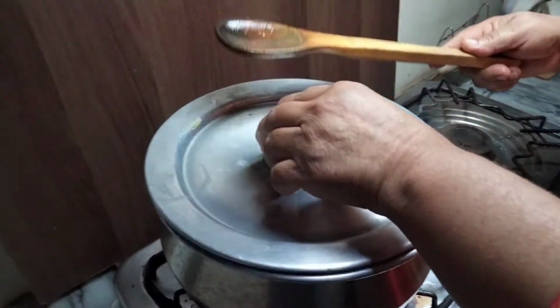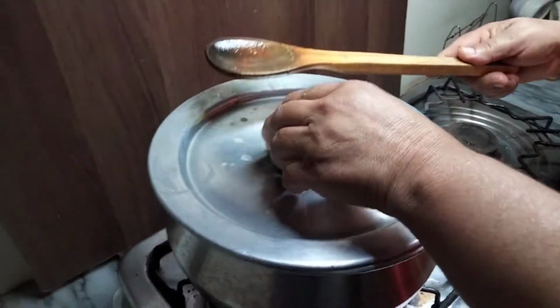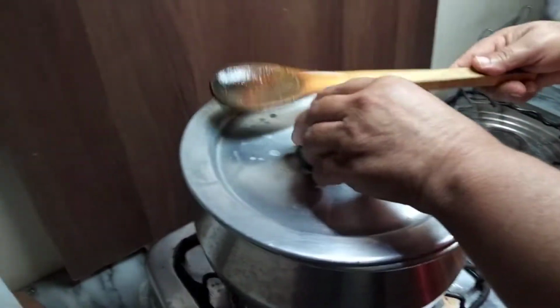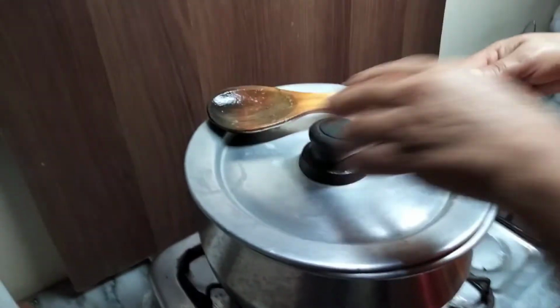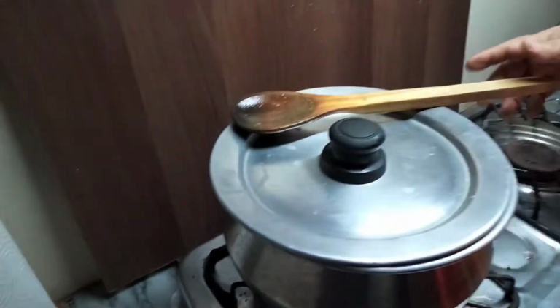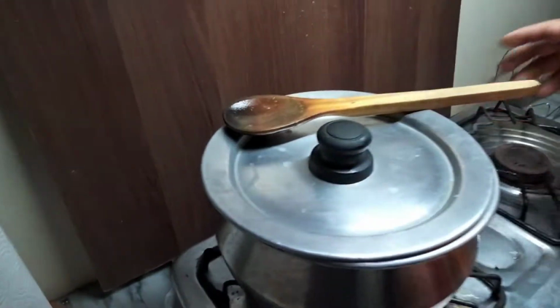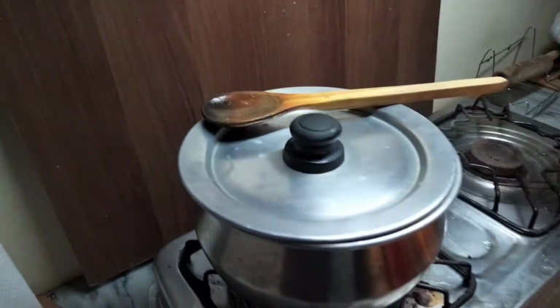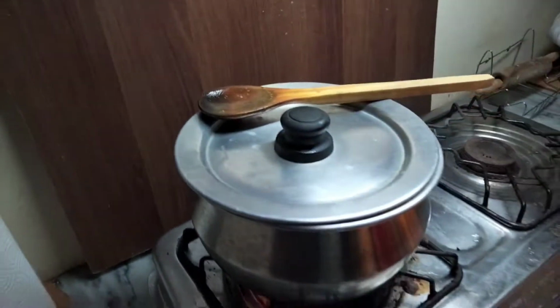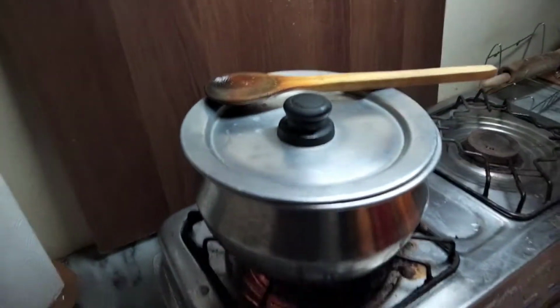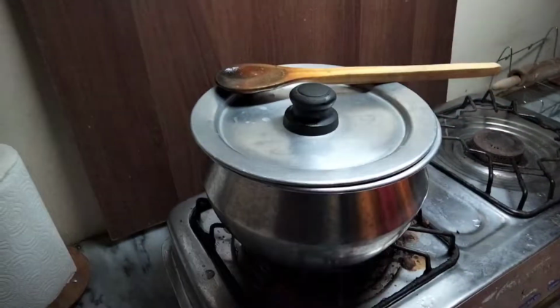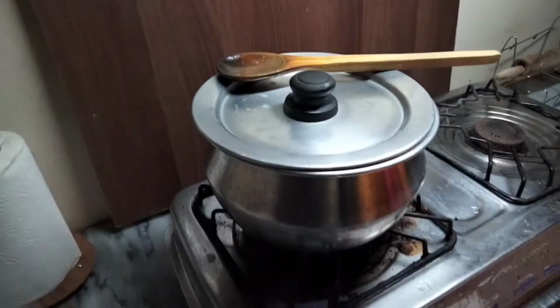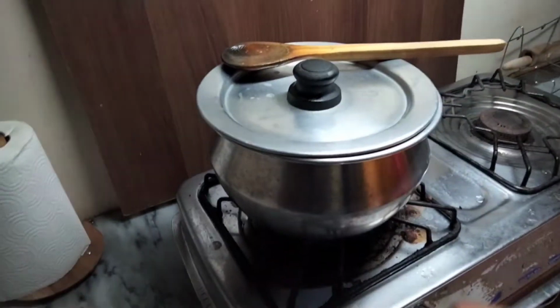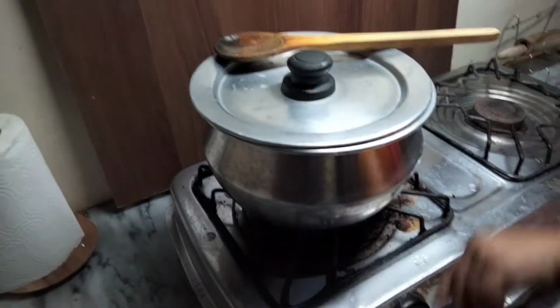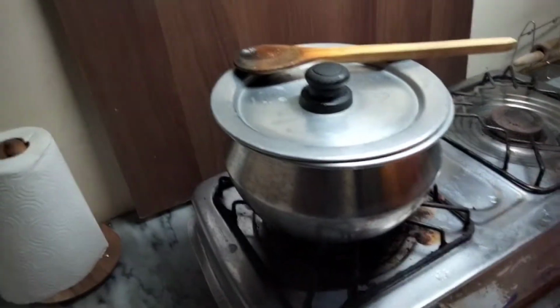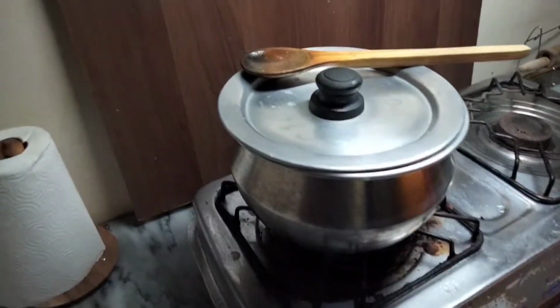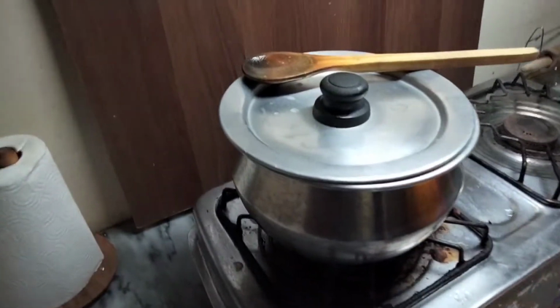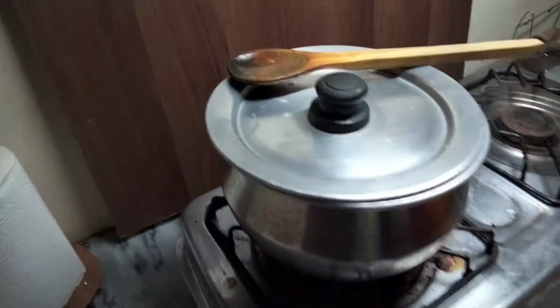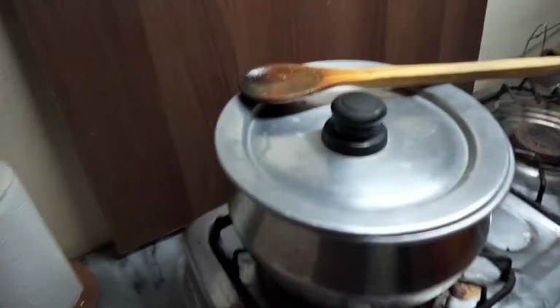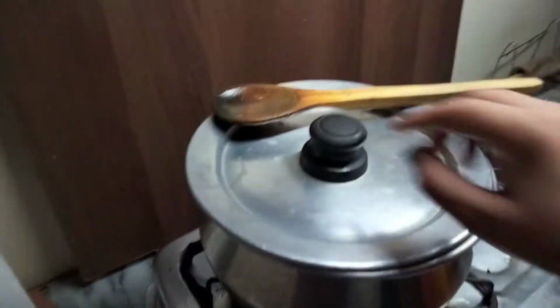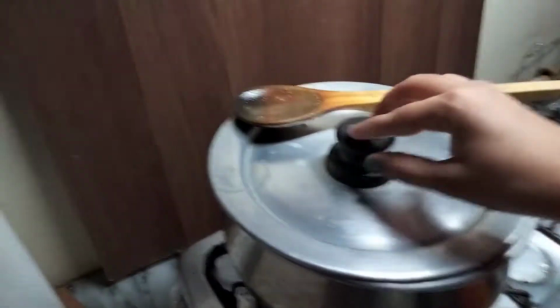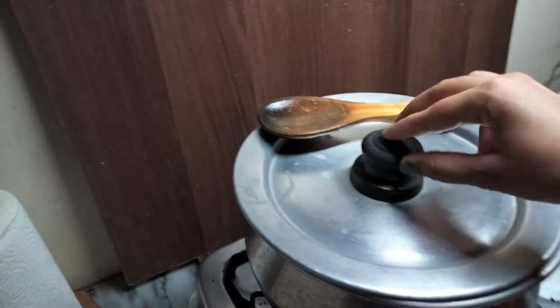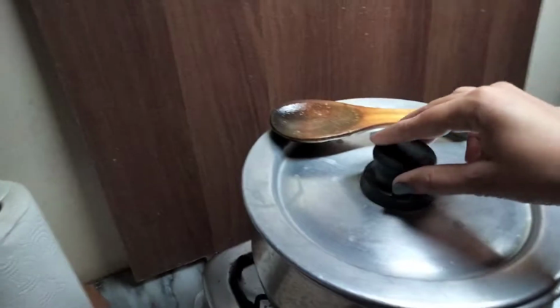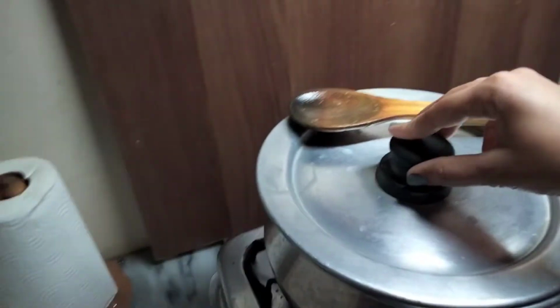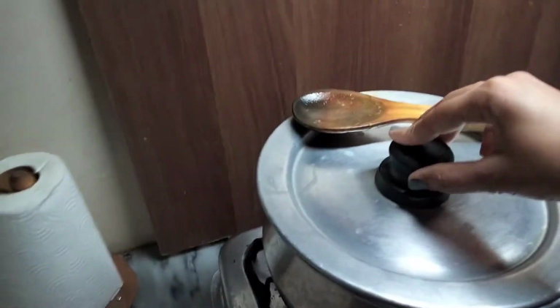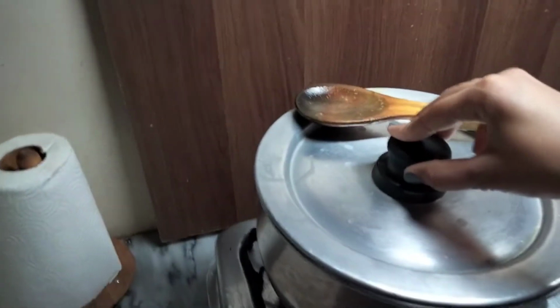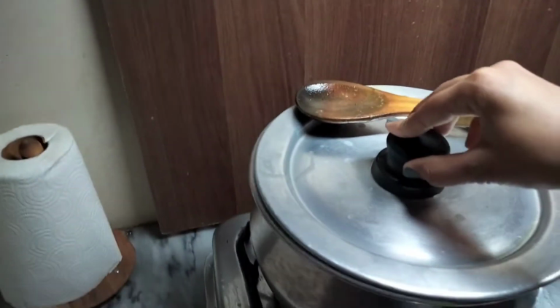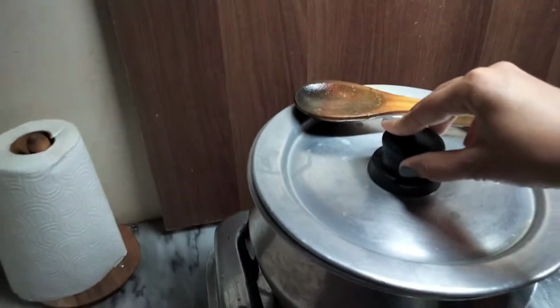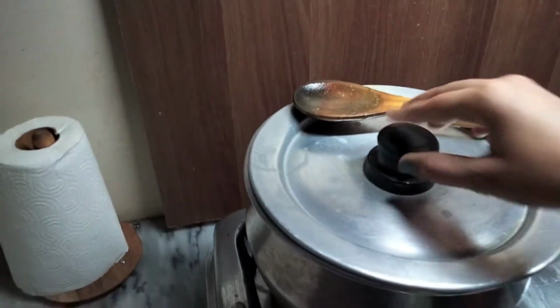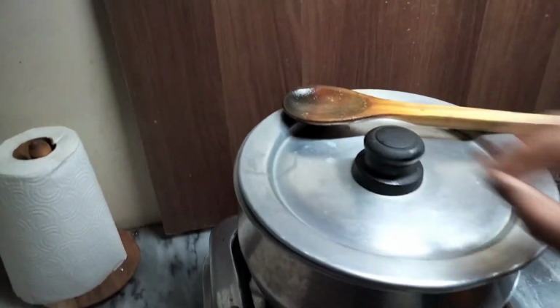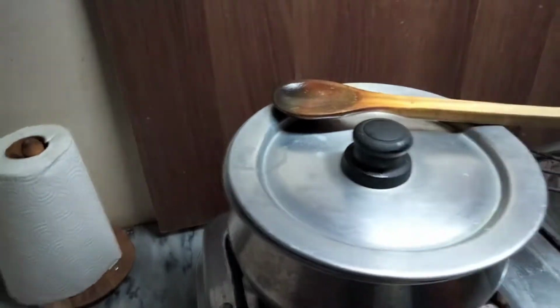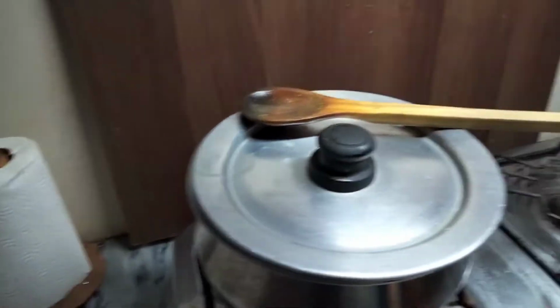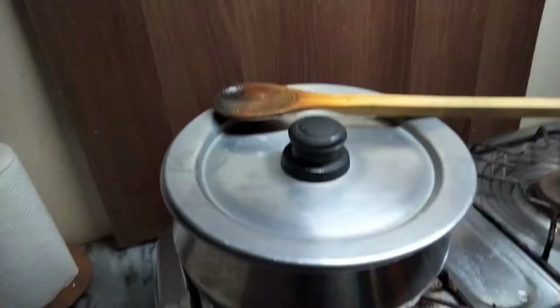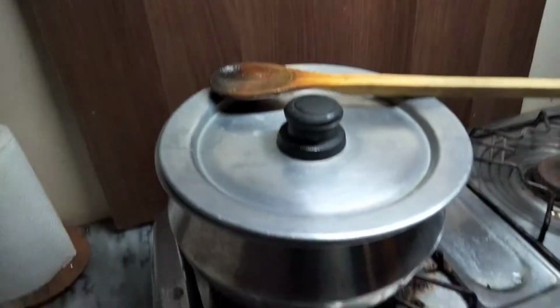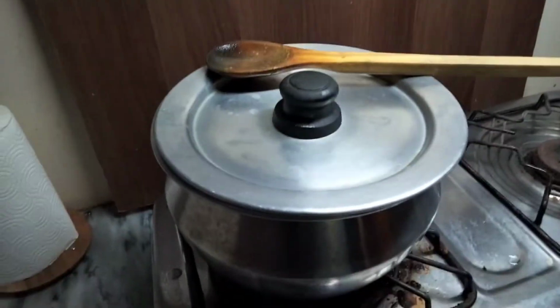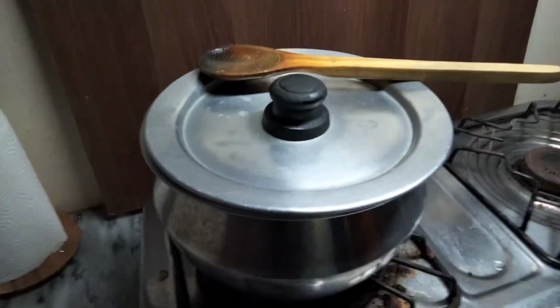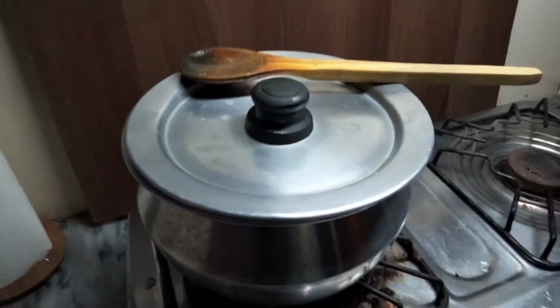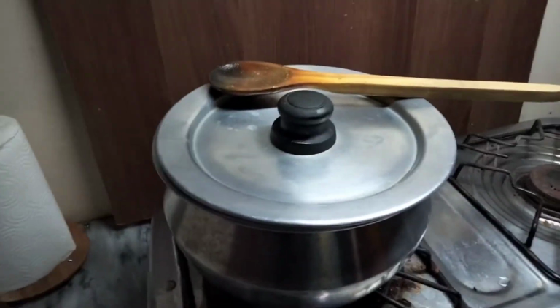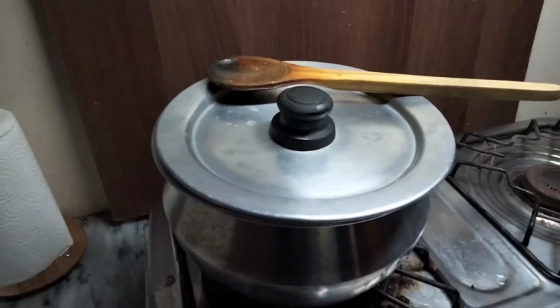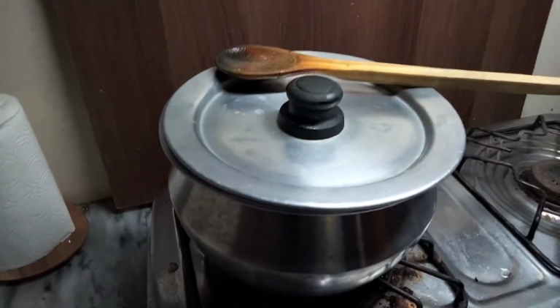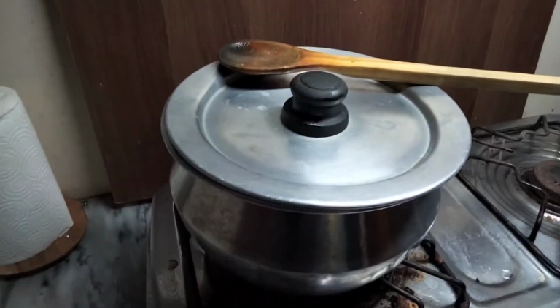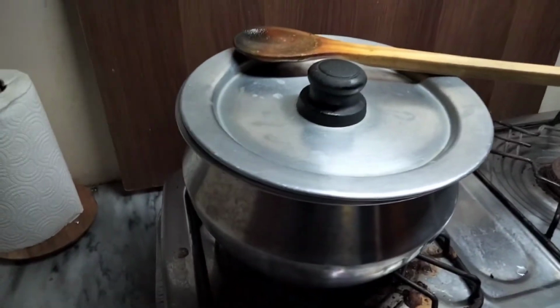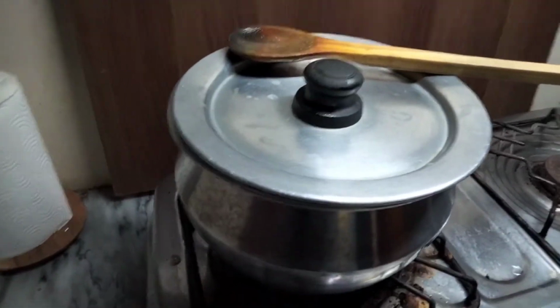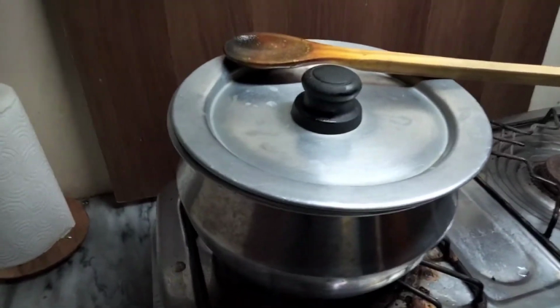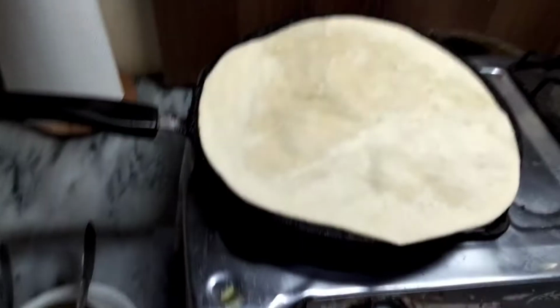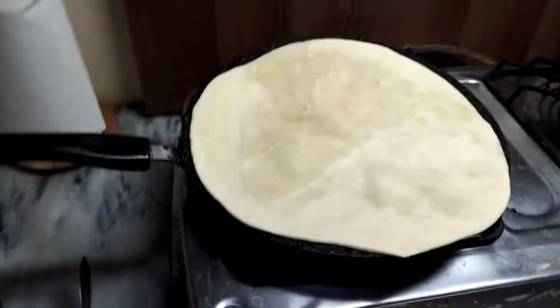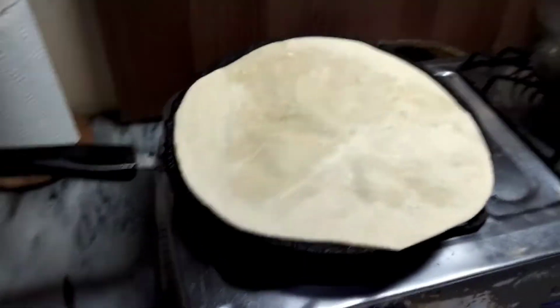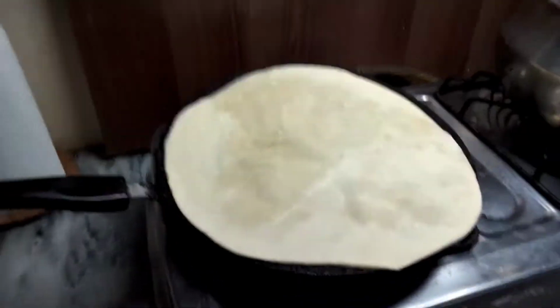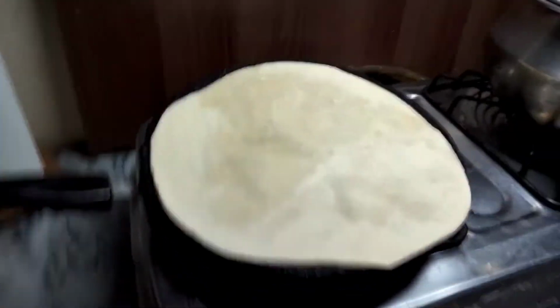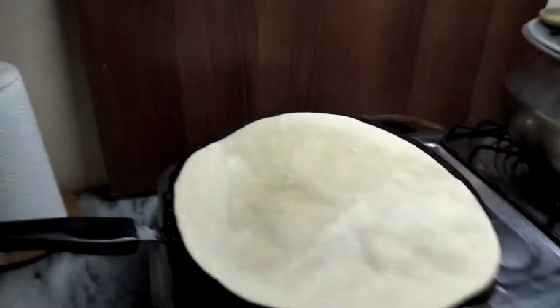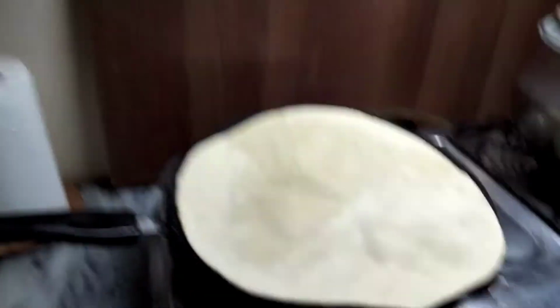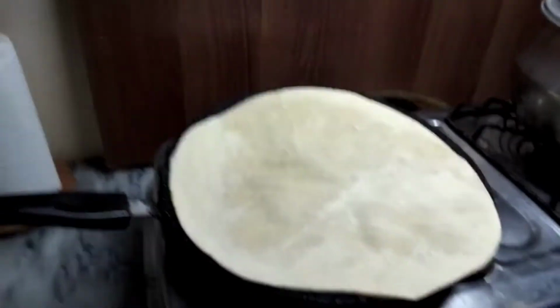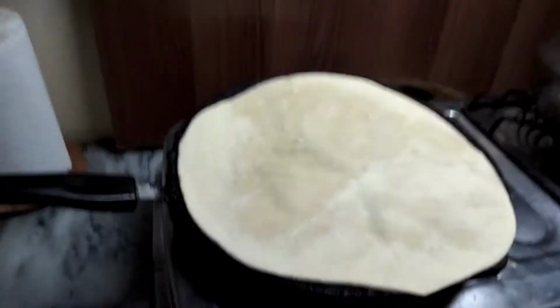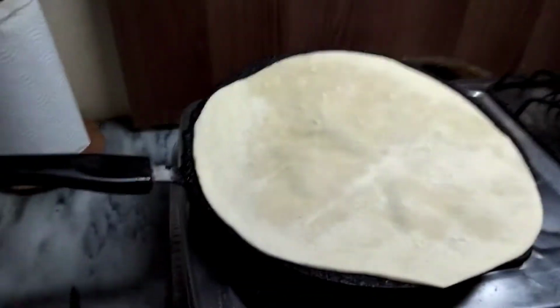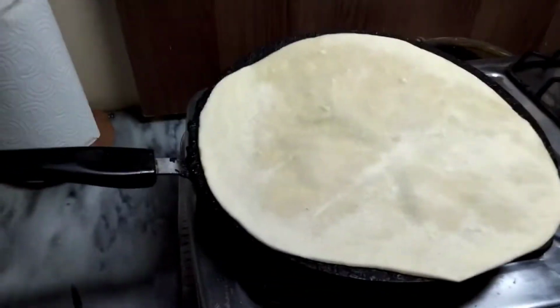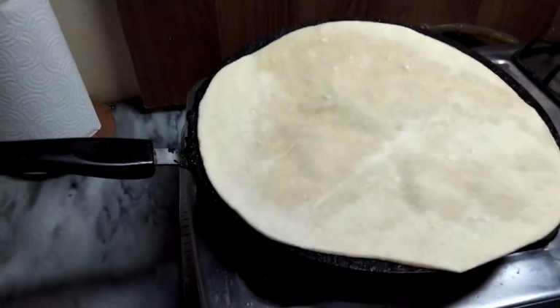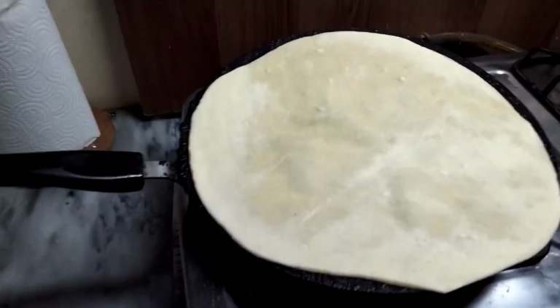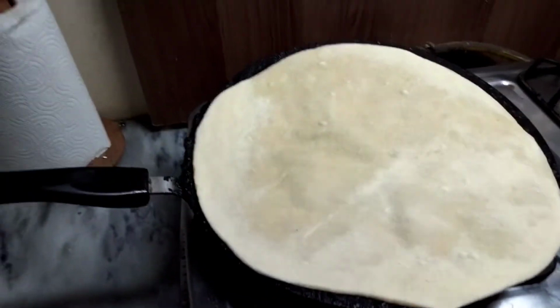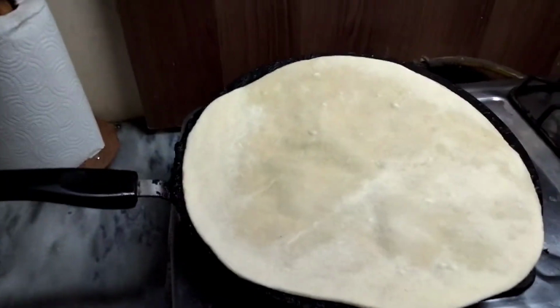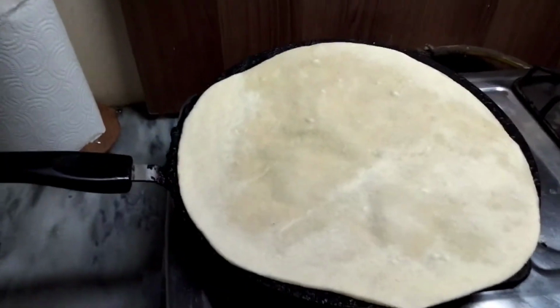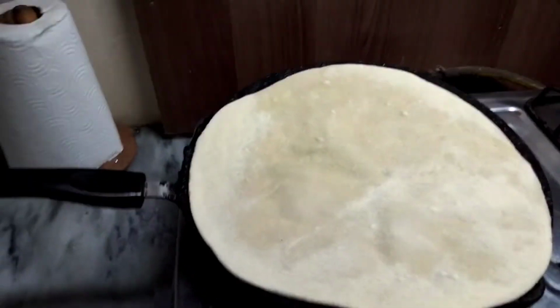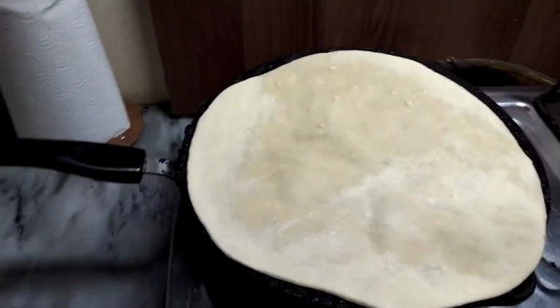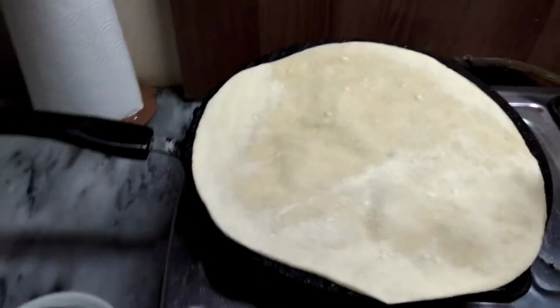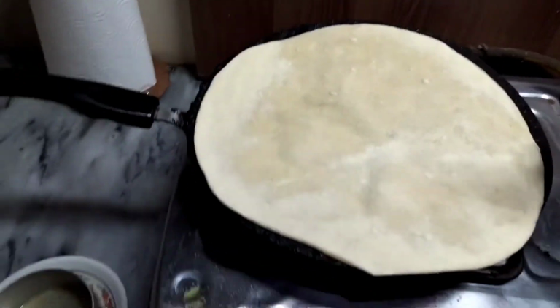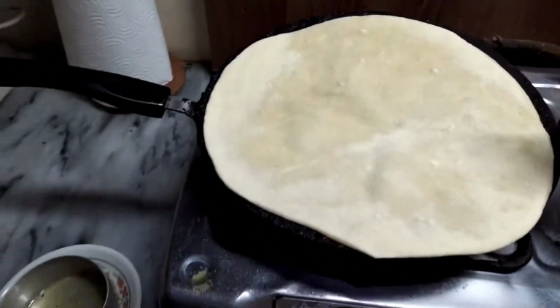Now we have the rest and we will make dinner. I am making a roti for my mother.